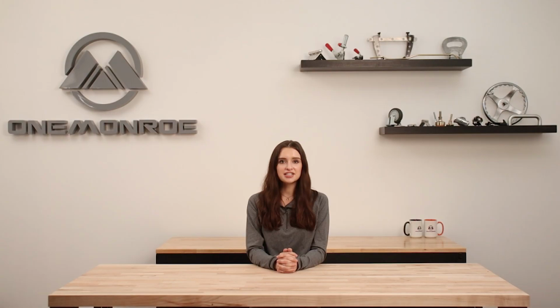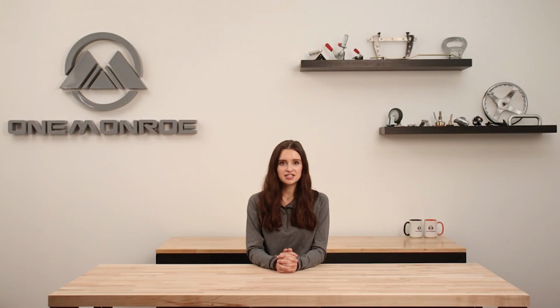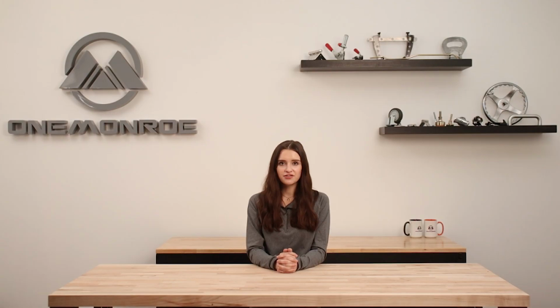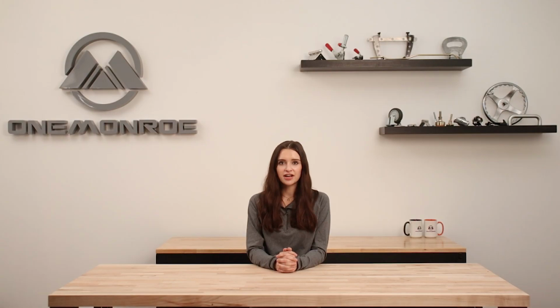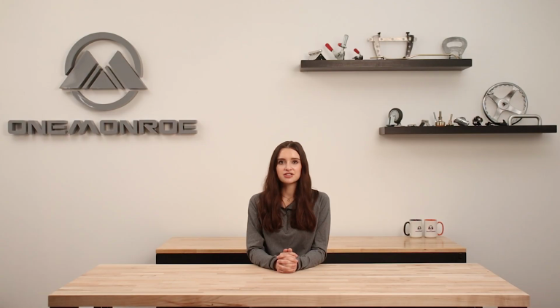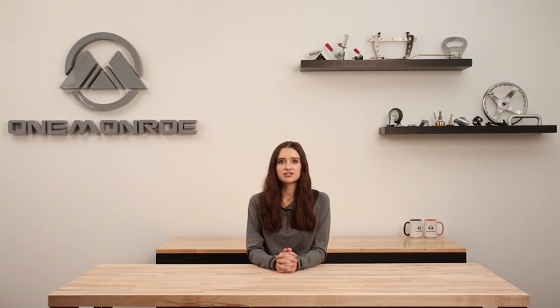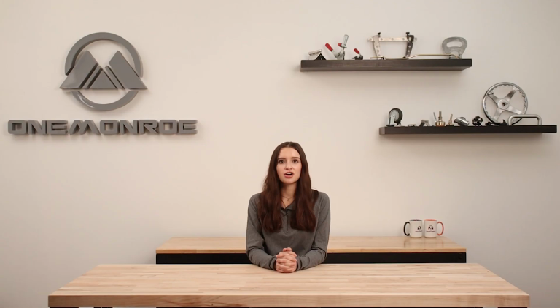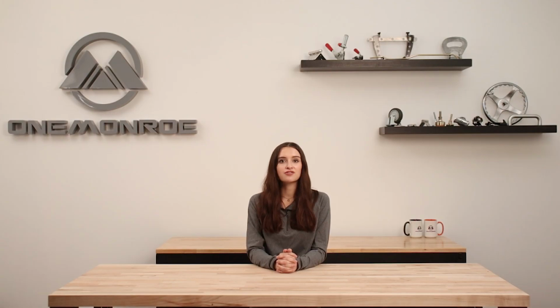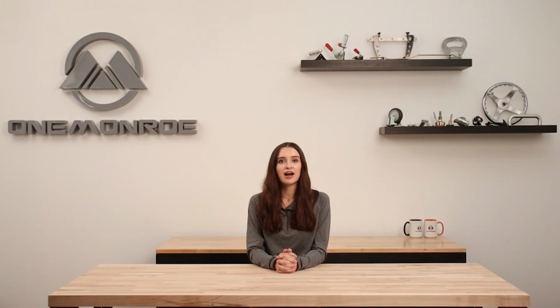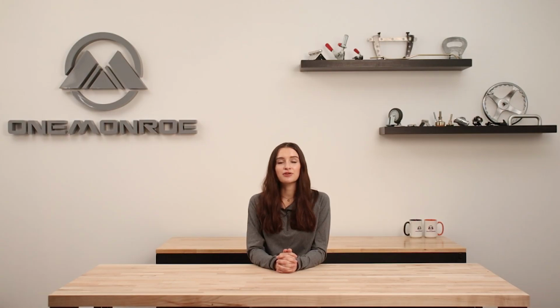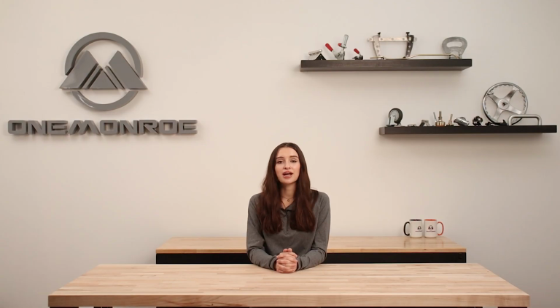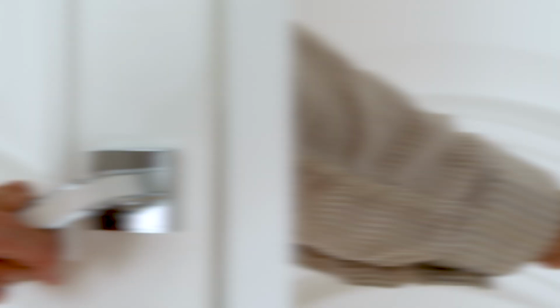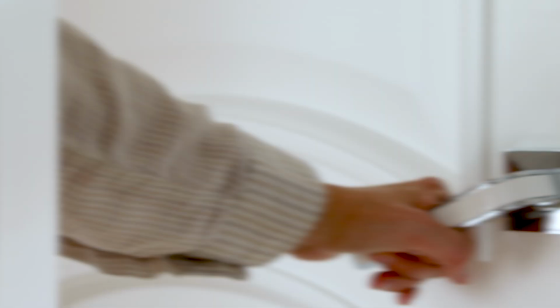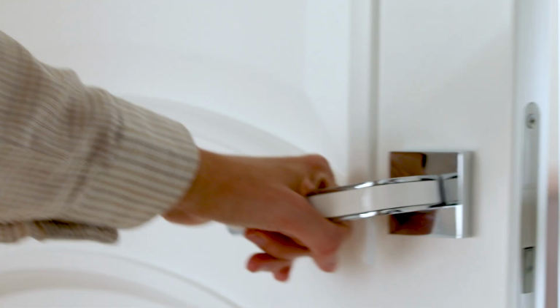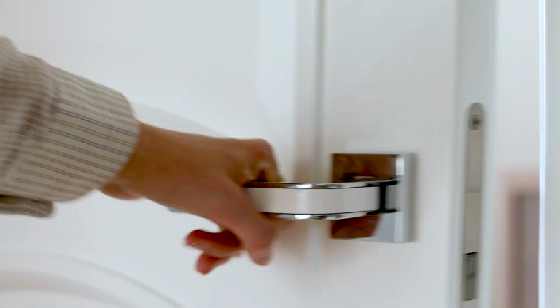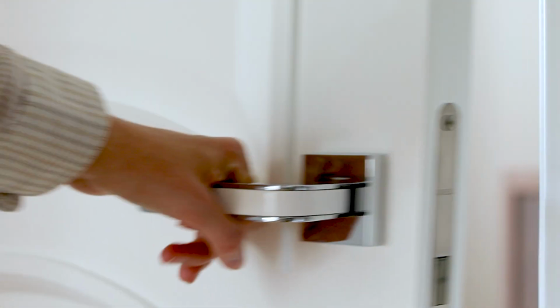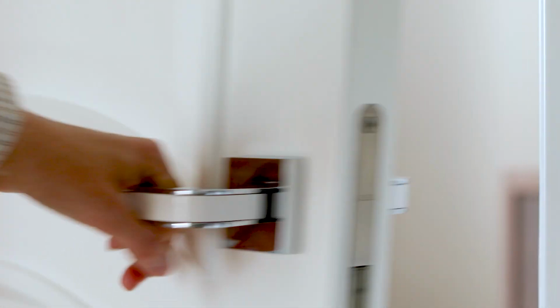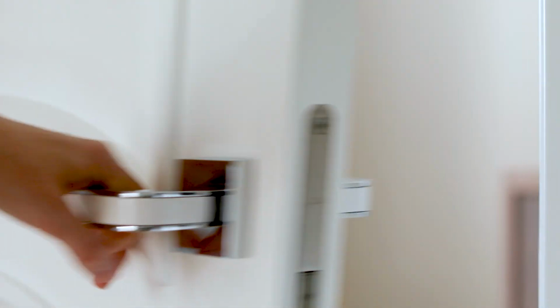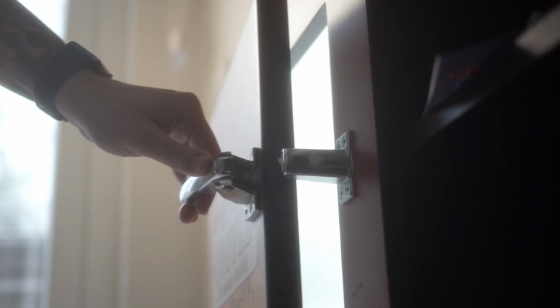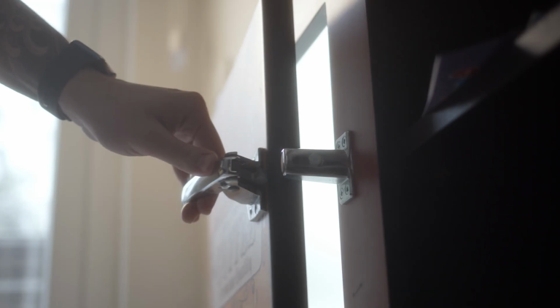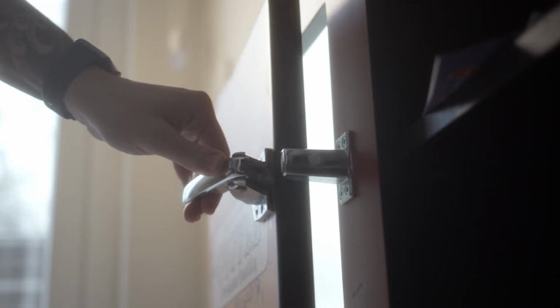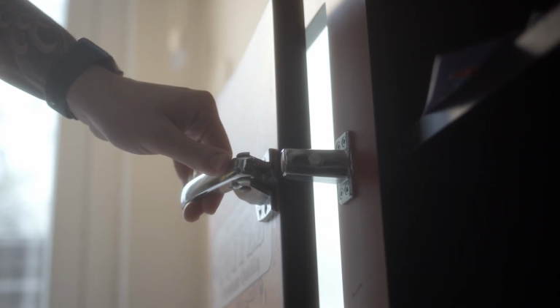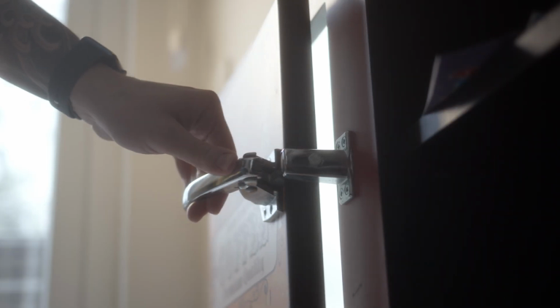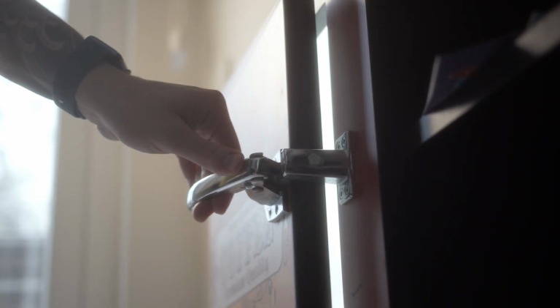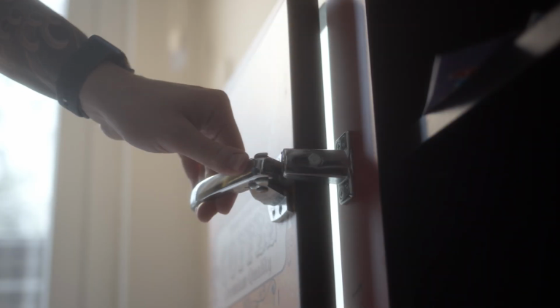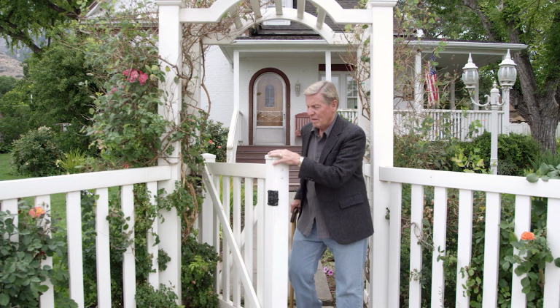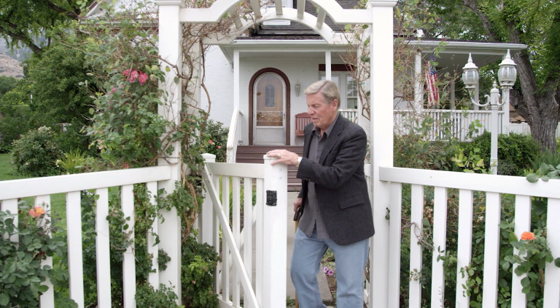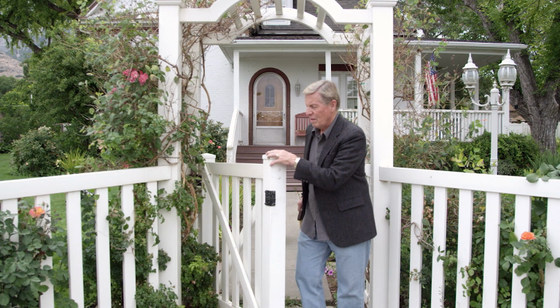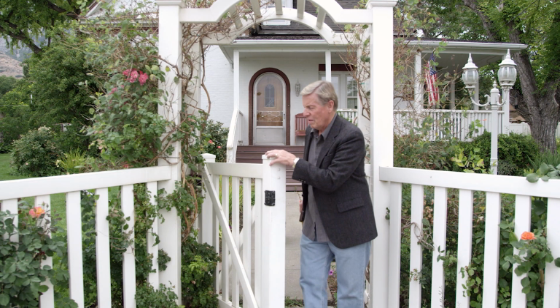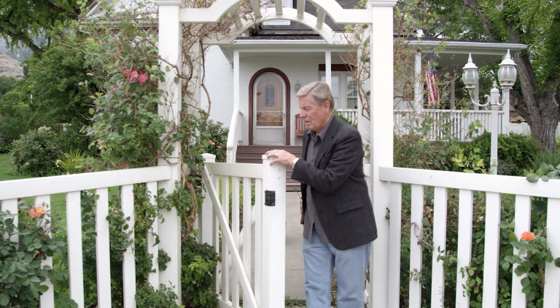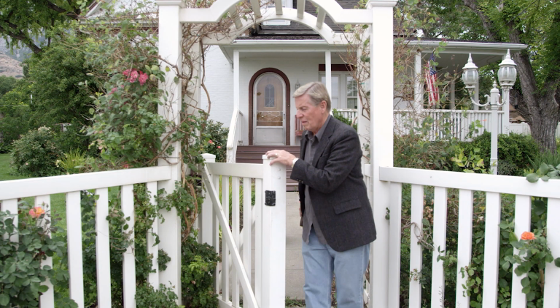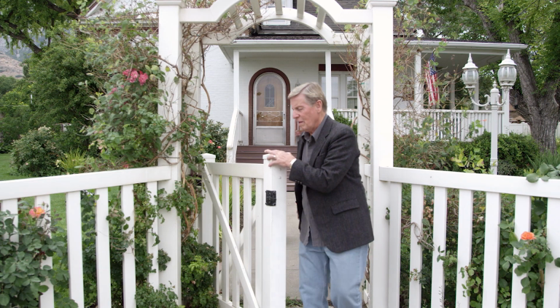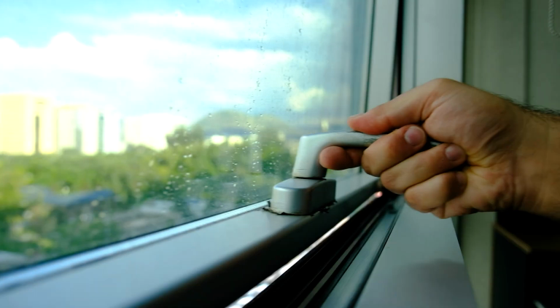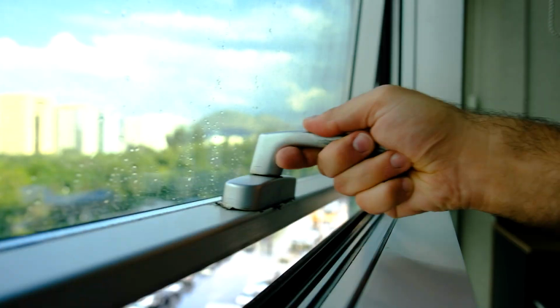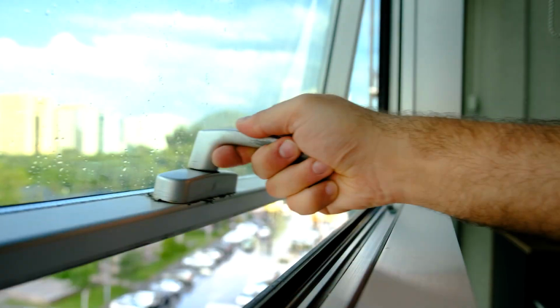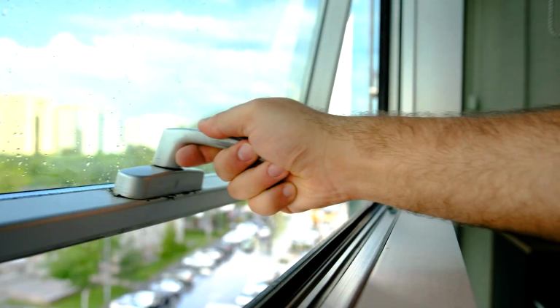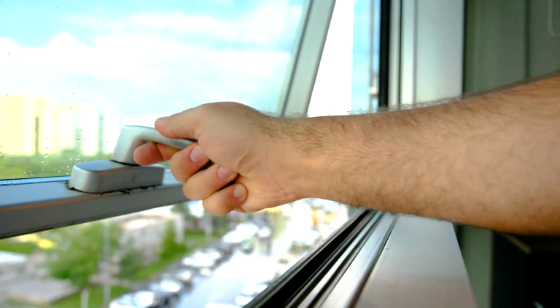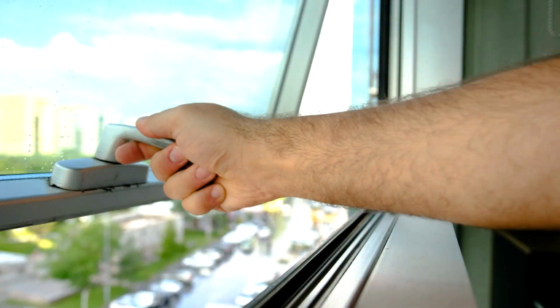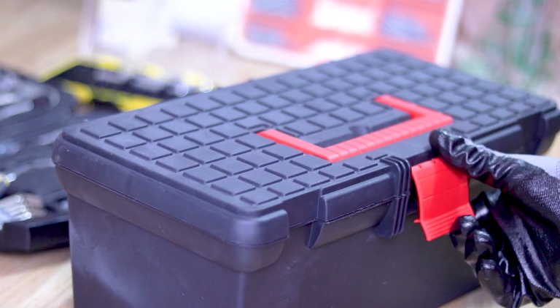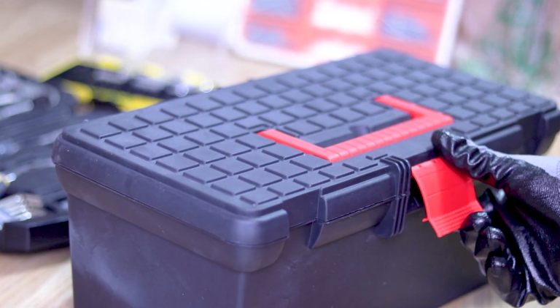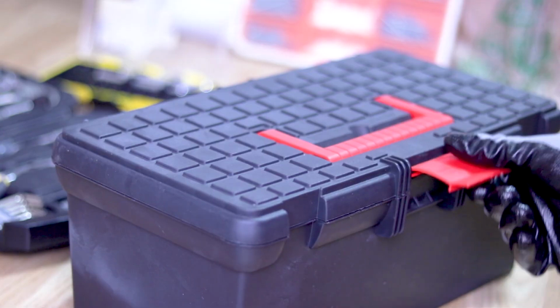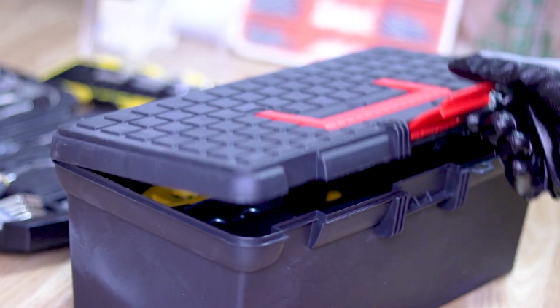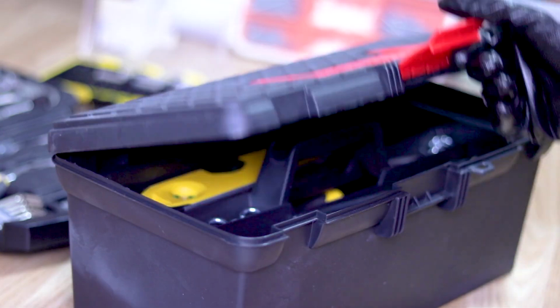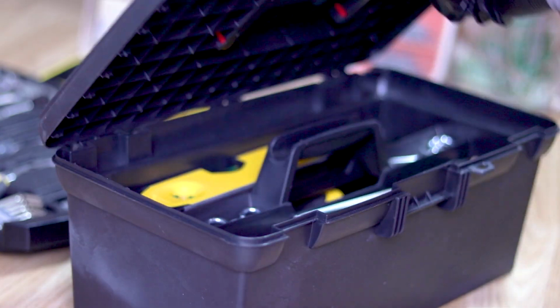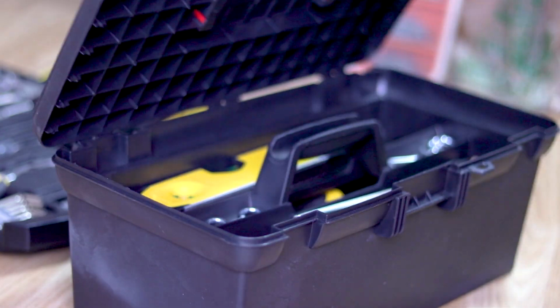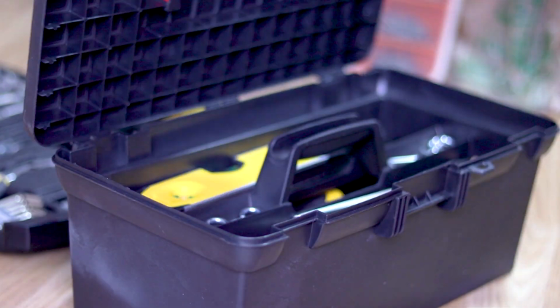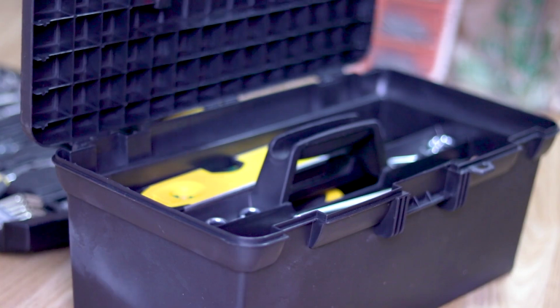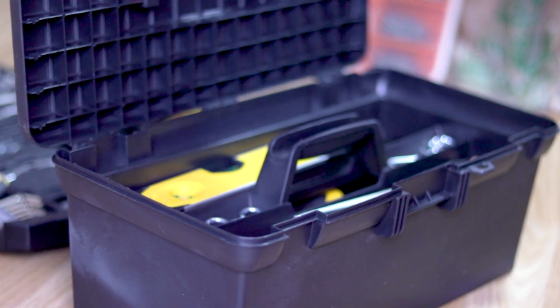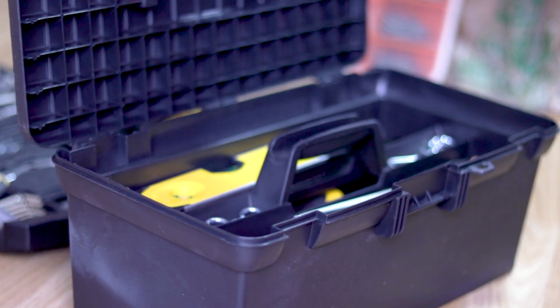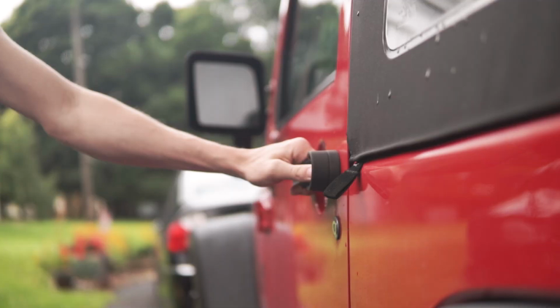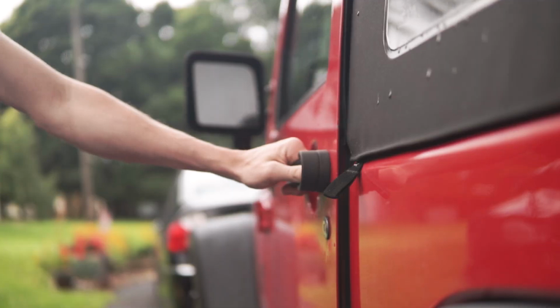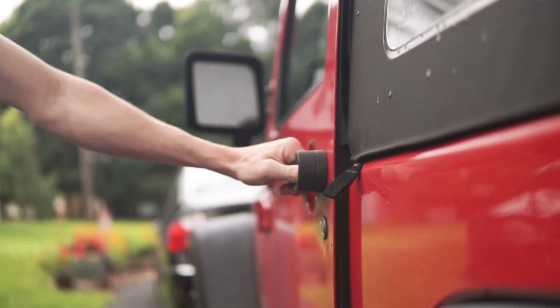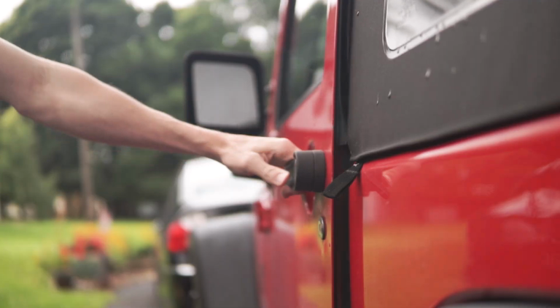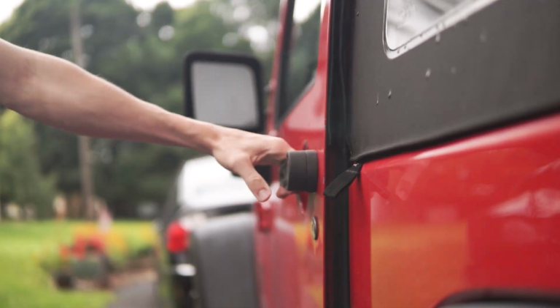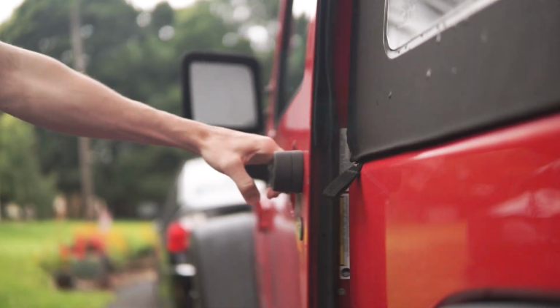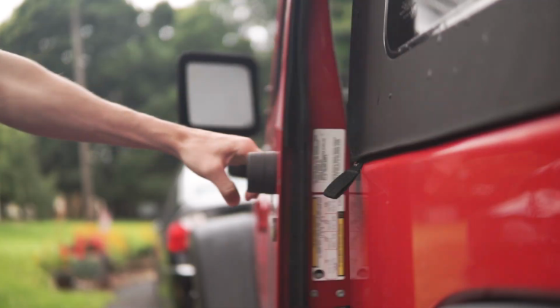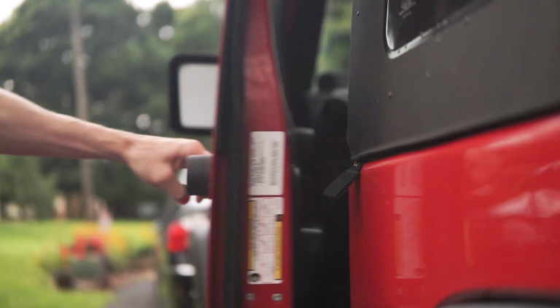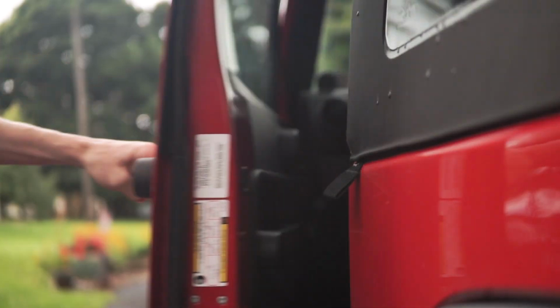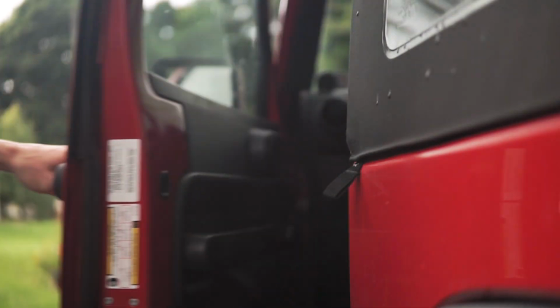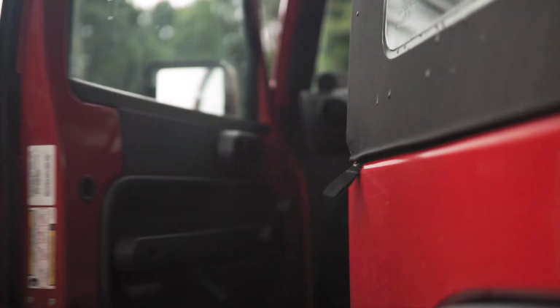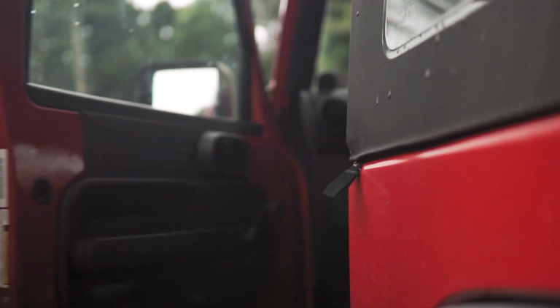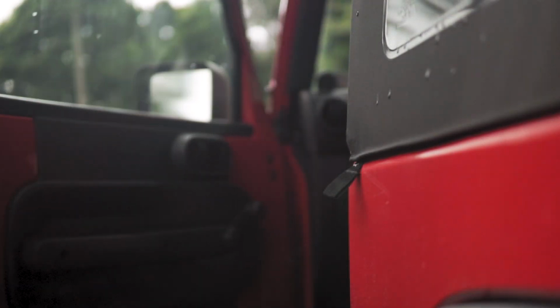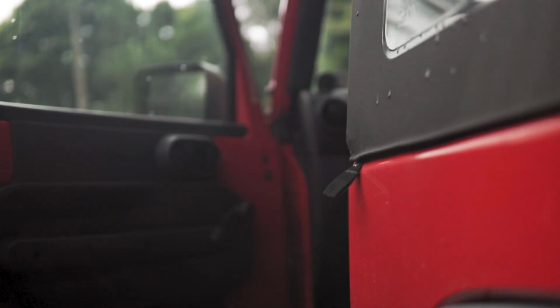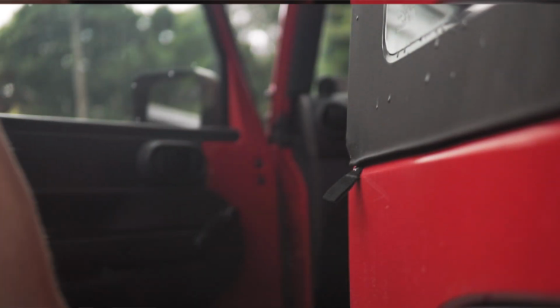These devices are found on doors, cabinets, gates, windows, toolboxes, and vehicles, just to name a few.